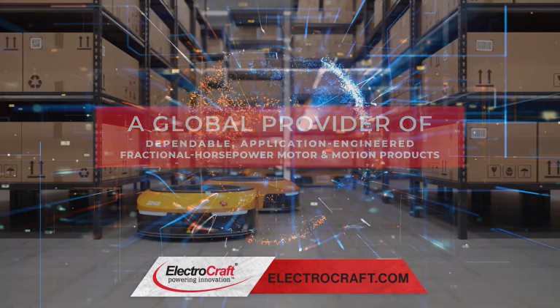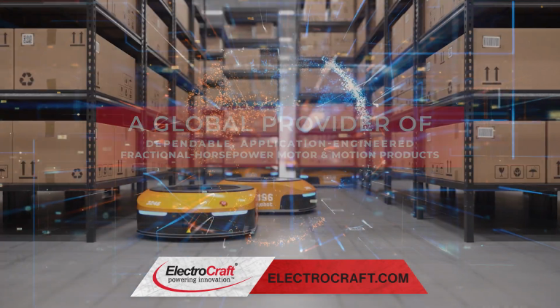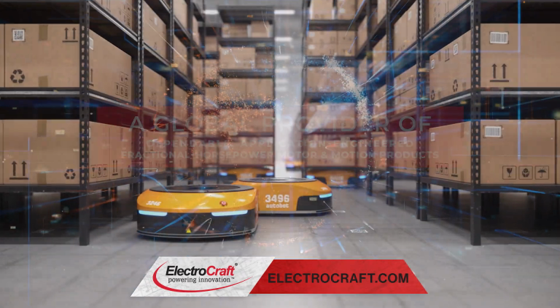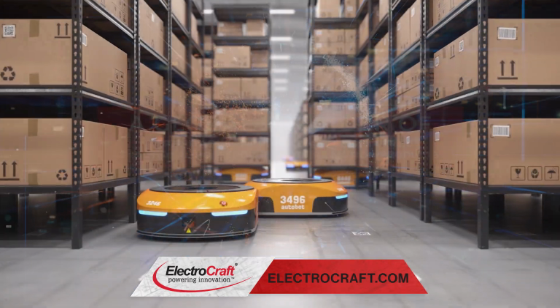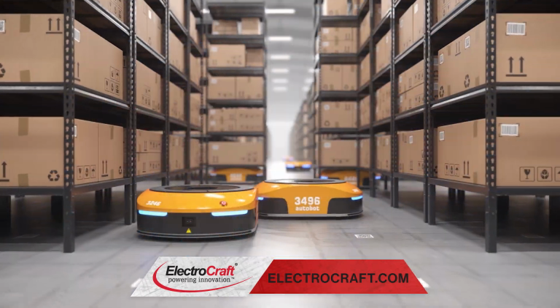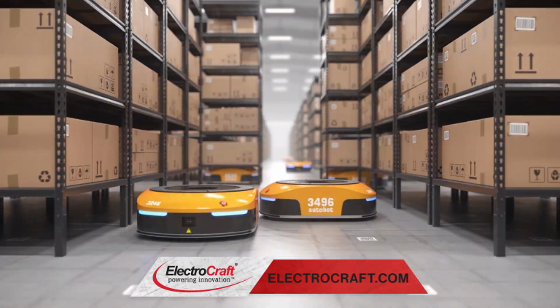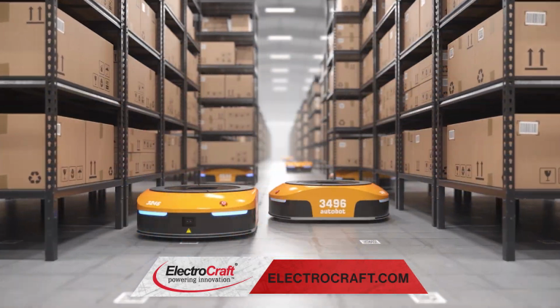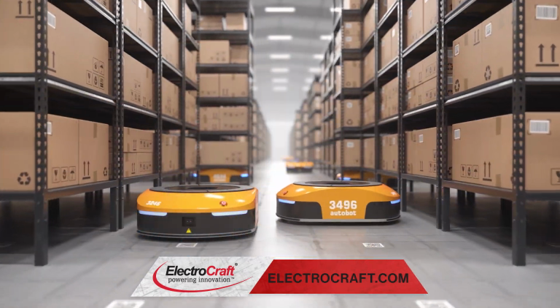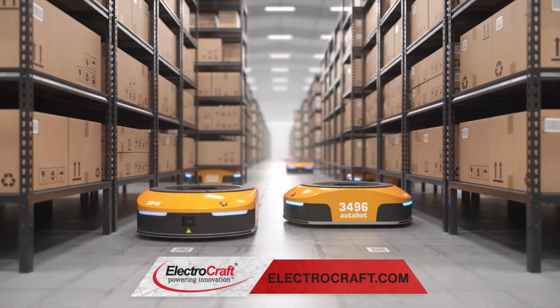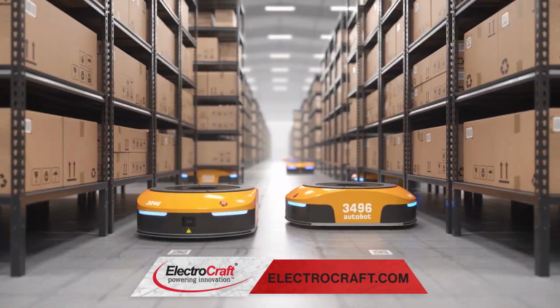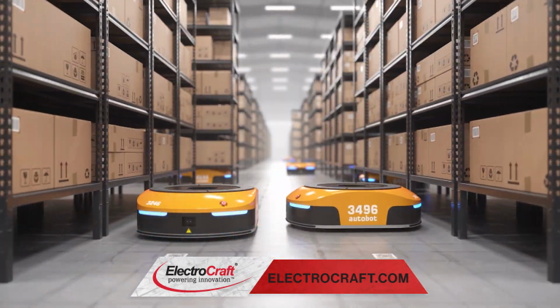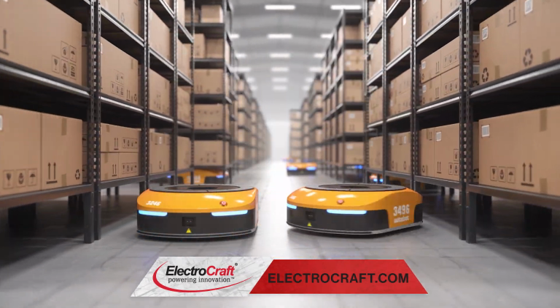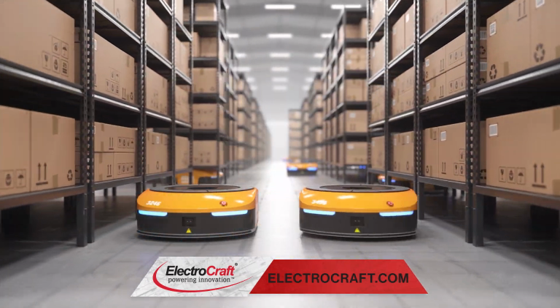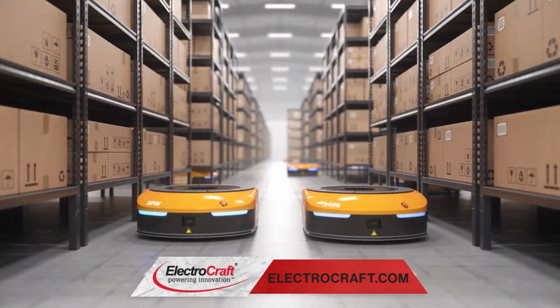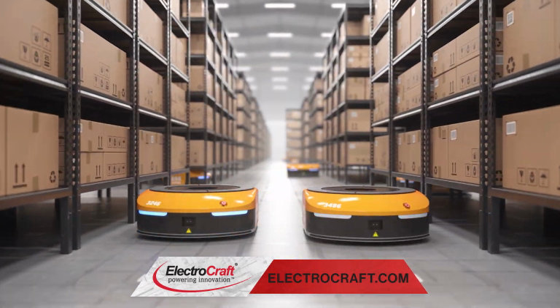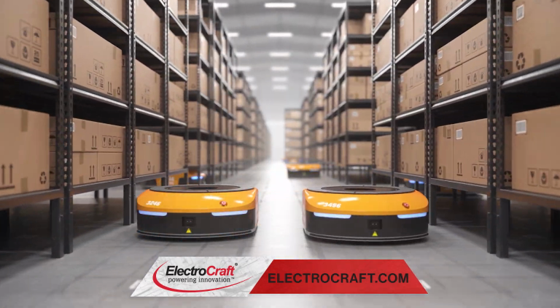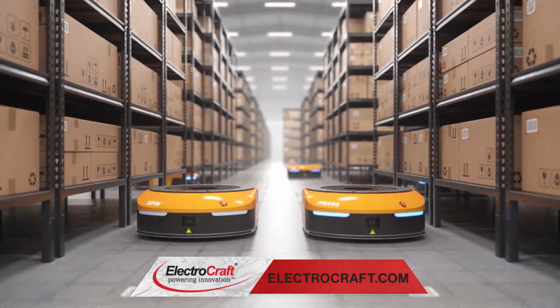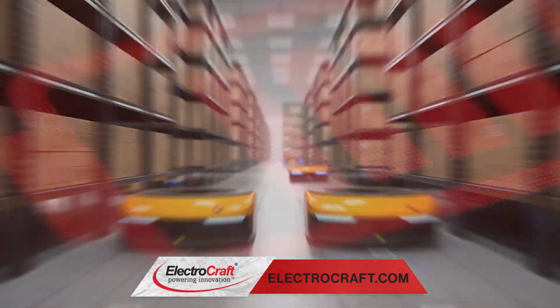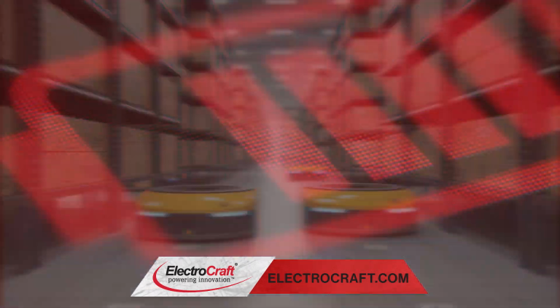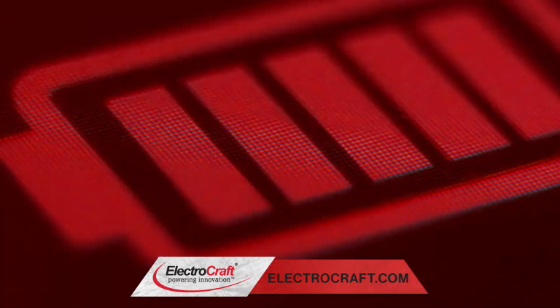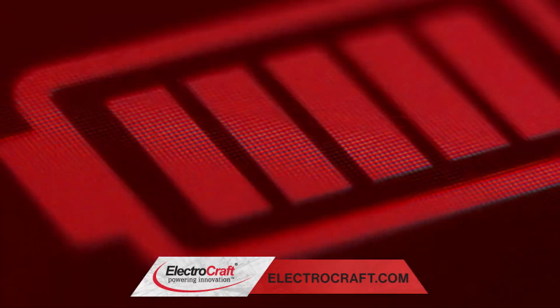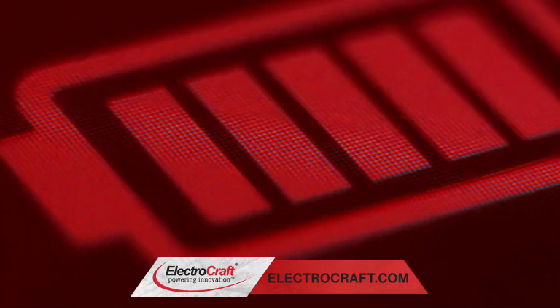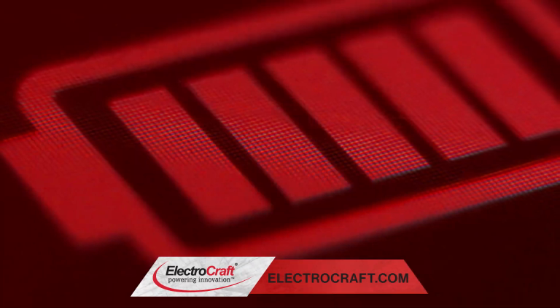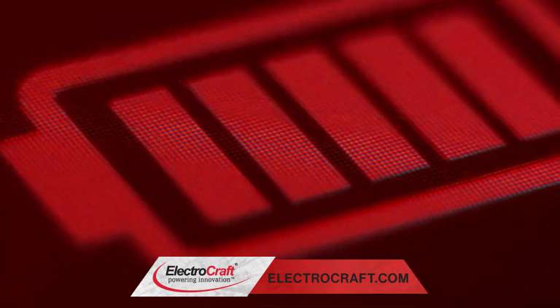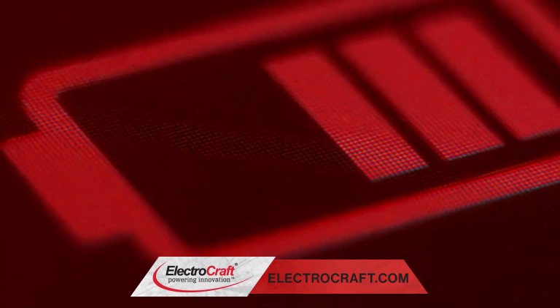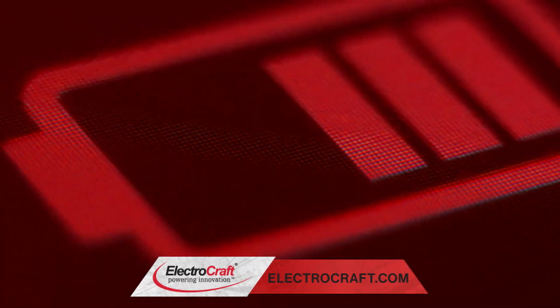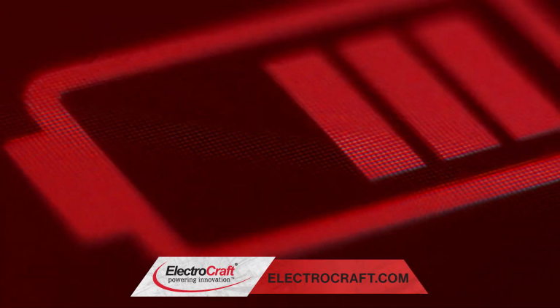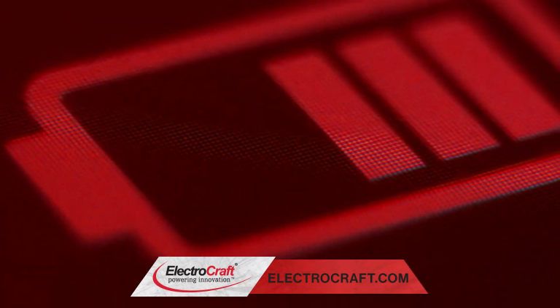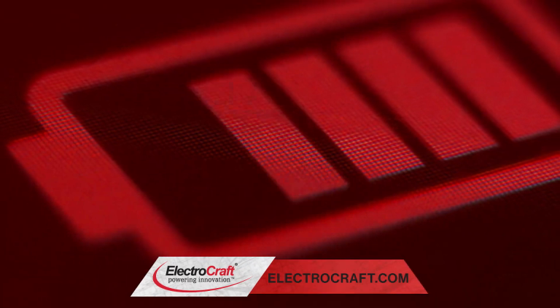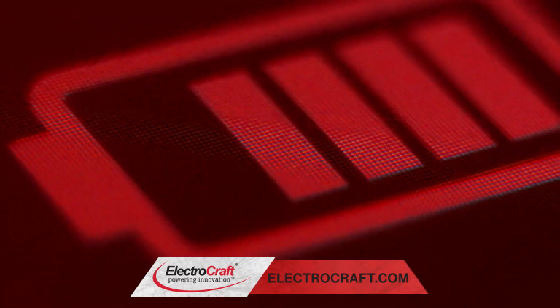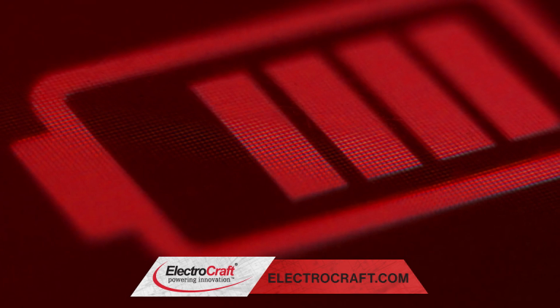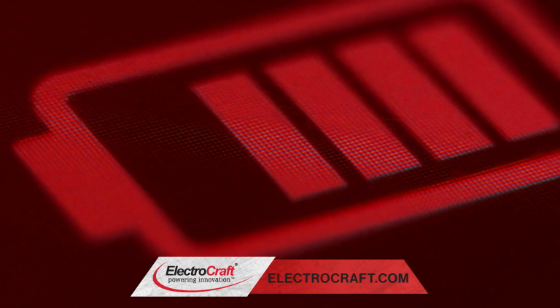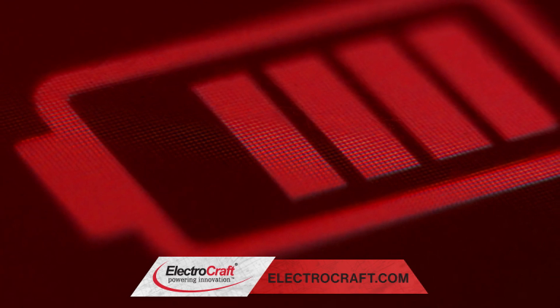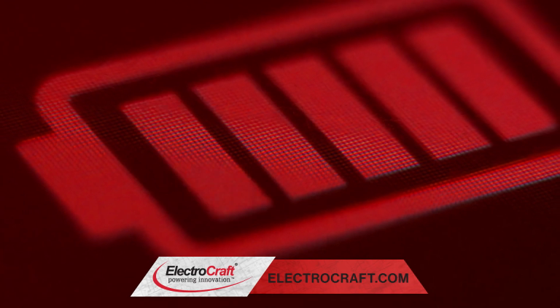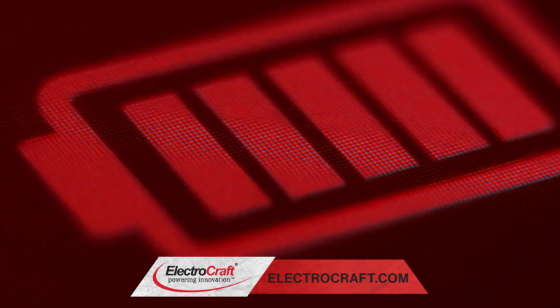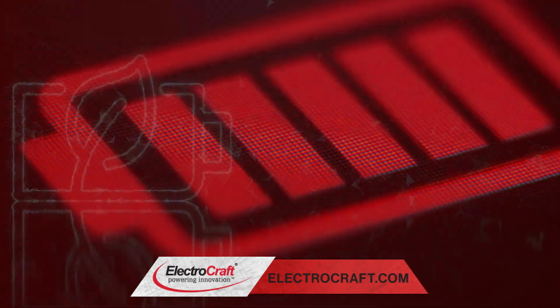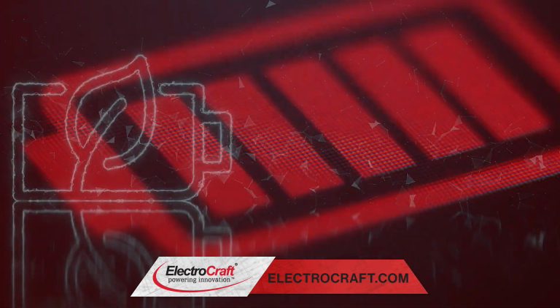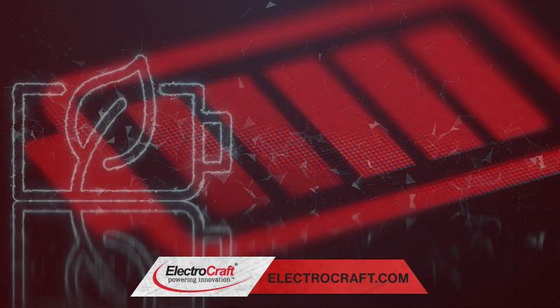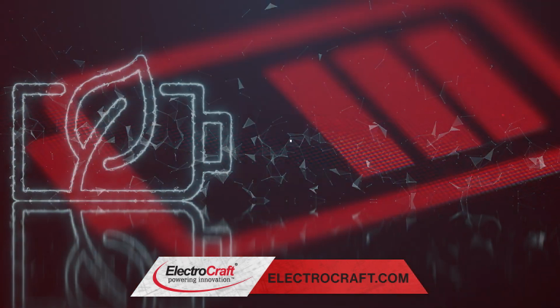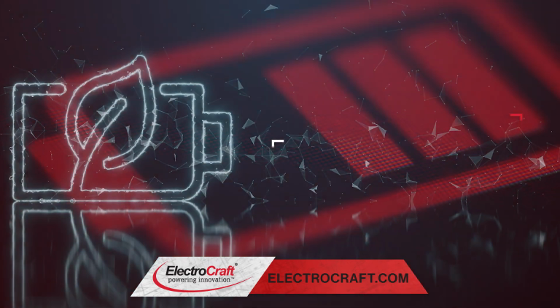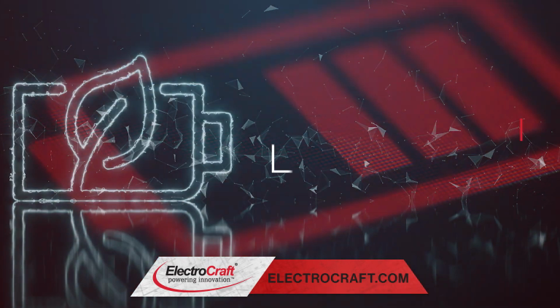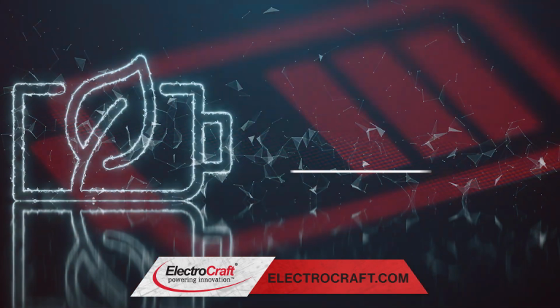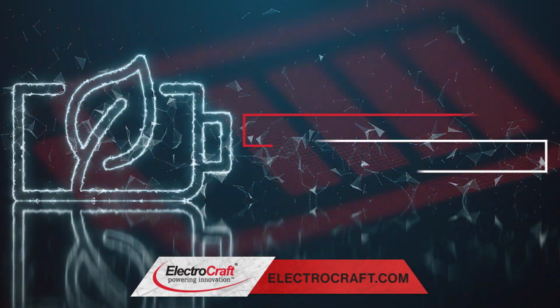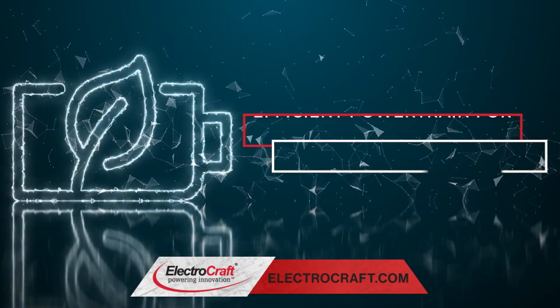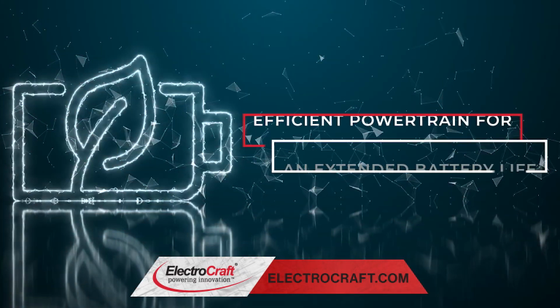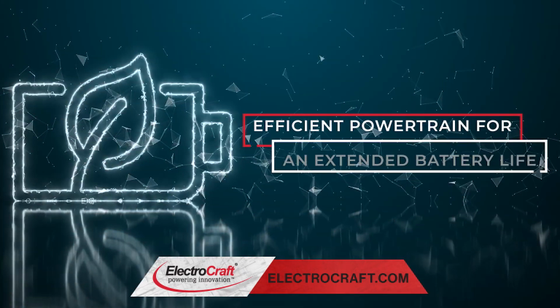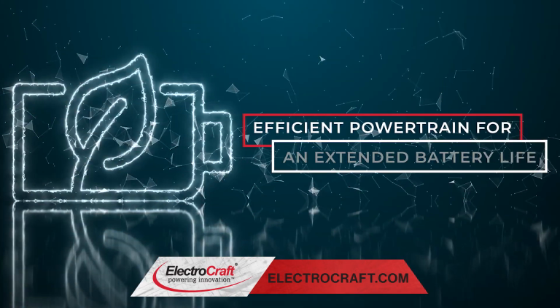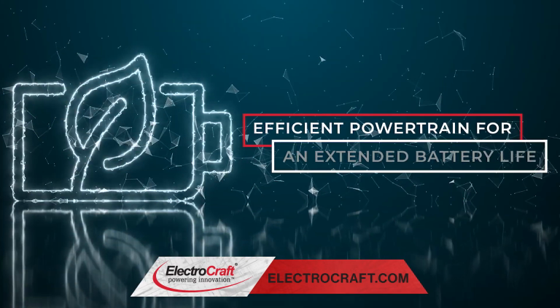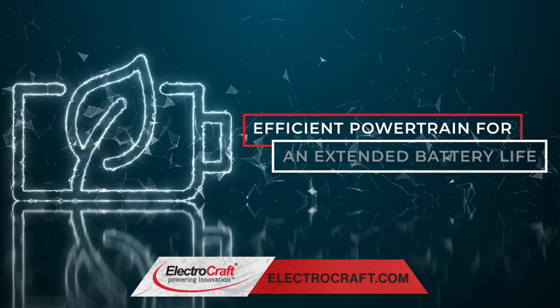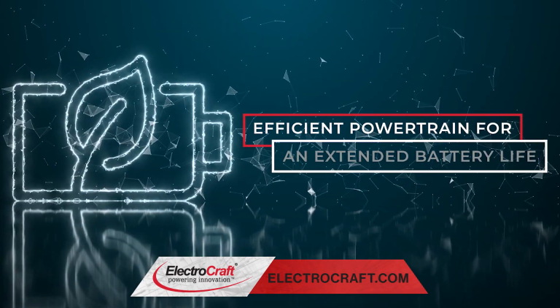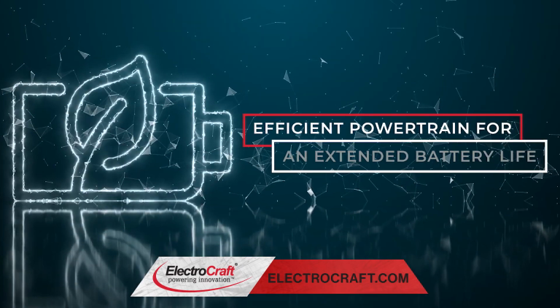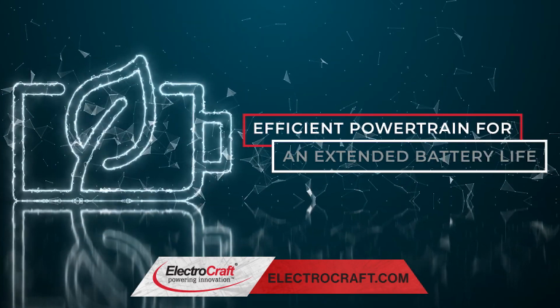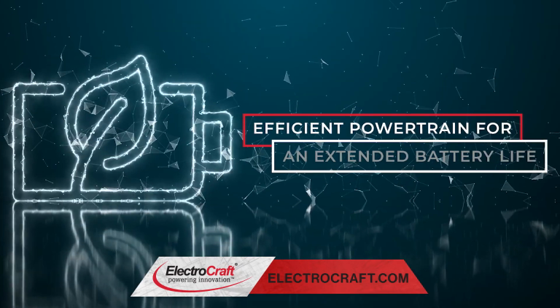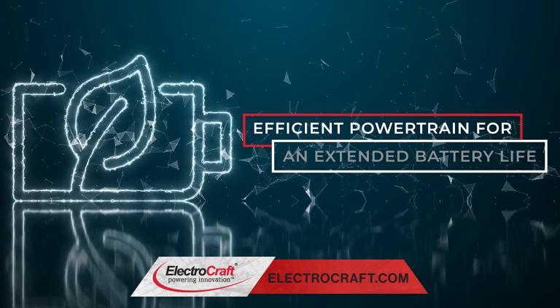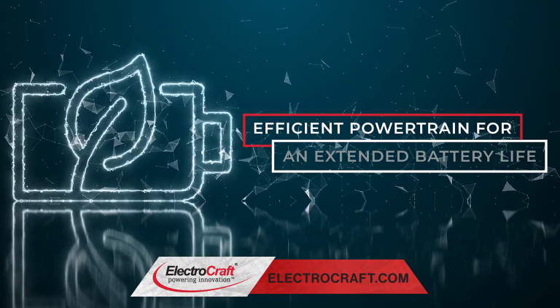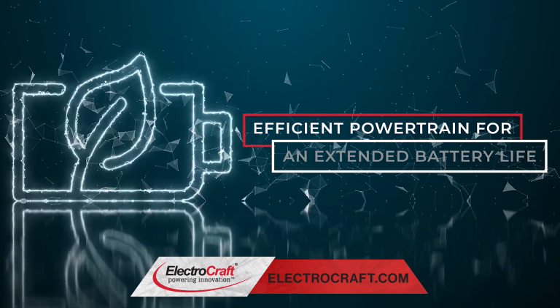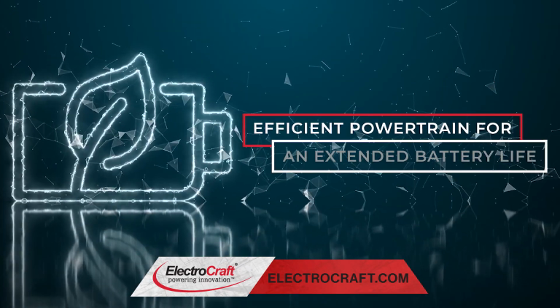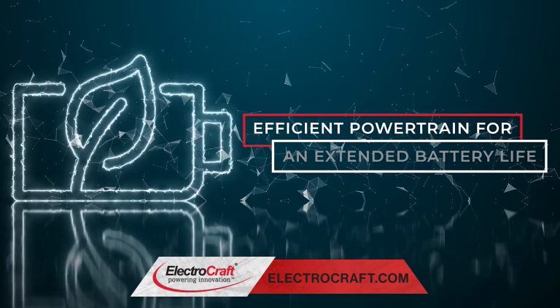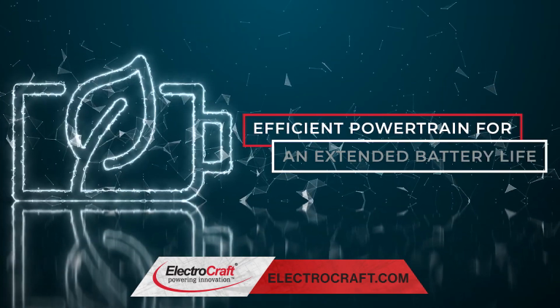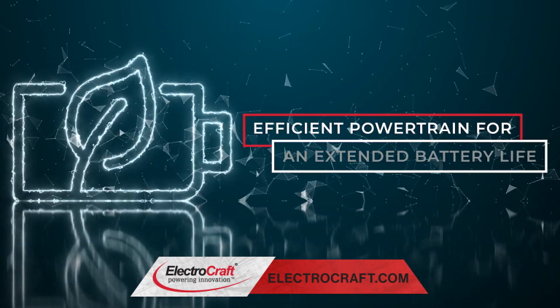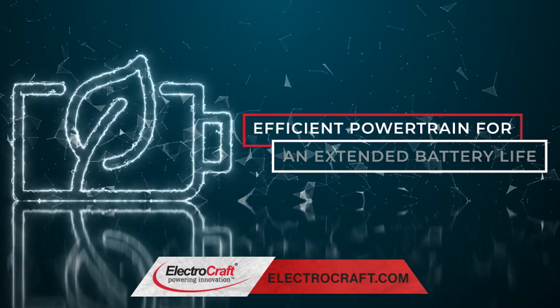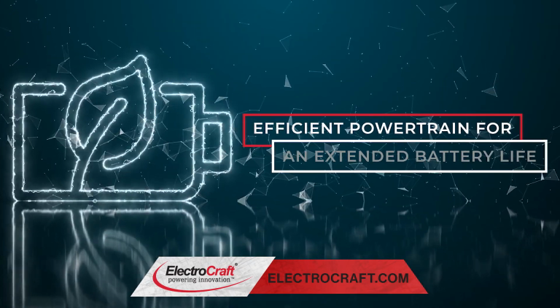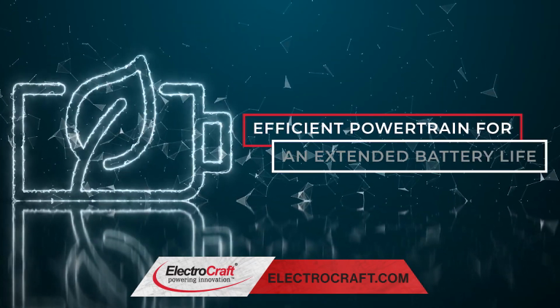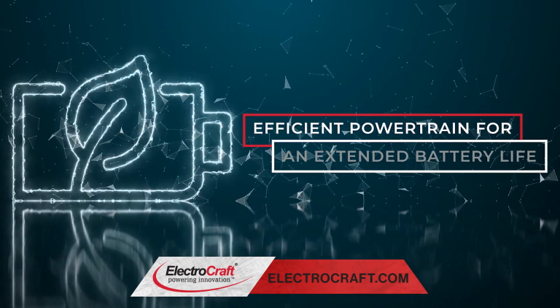Your mobile robot should be working all day, not sitting at a charging station. An efficient powertrain is critical to extending battery life.